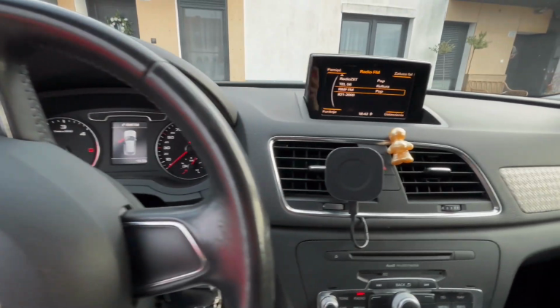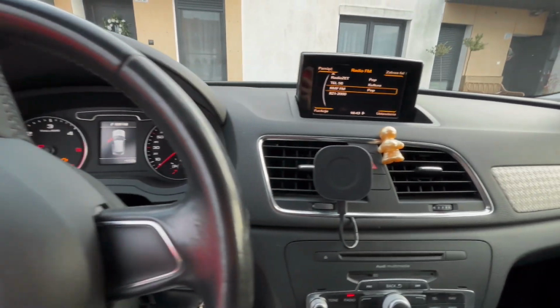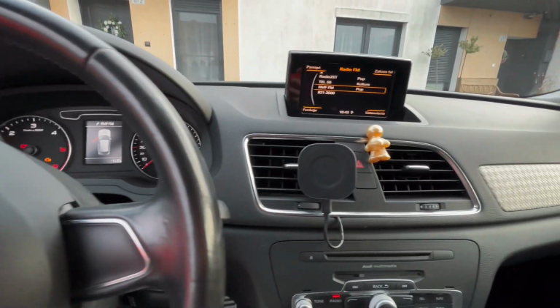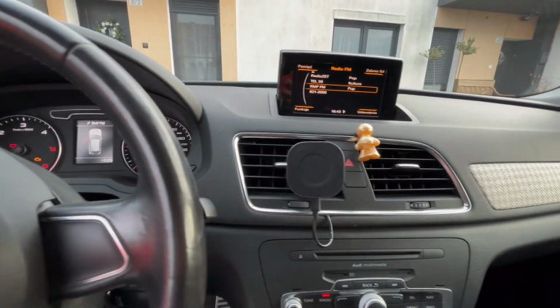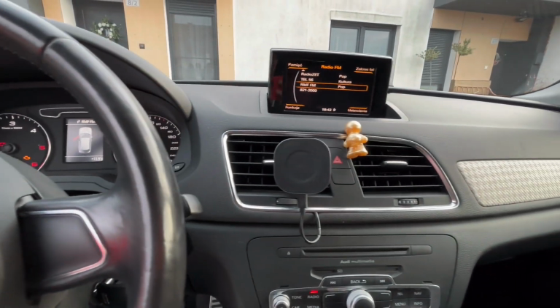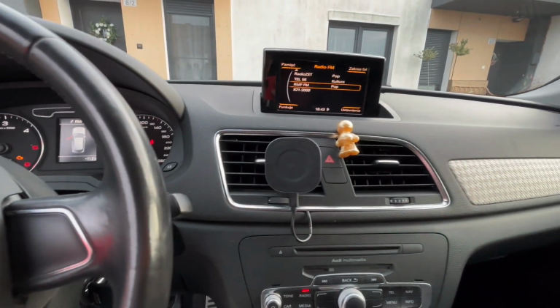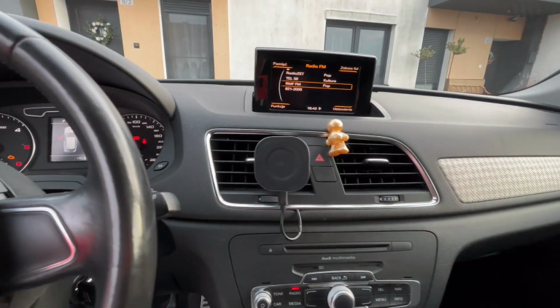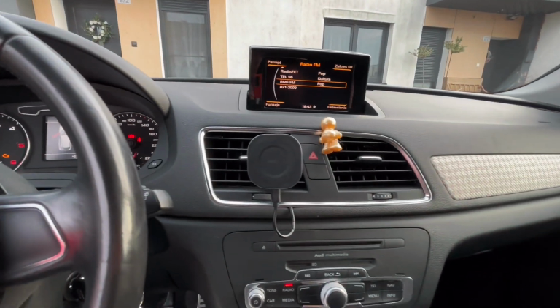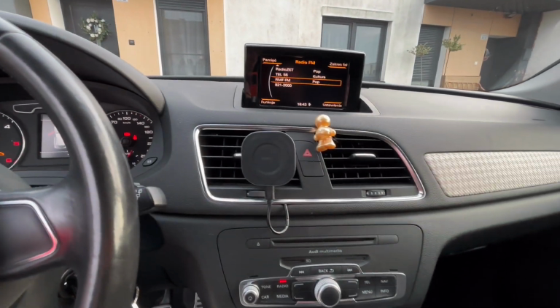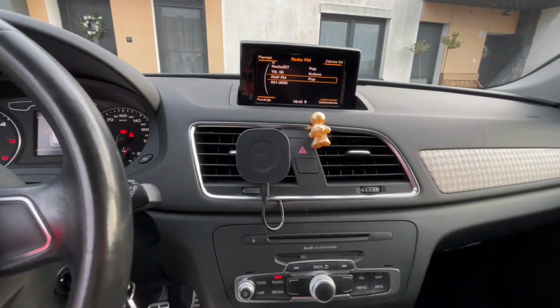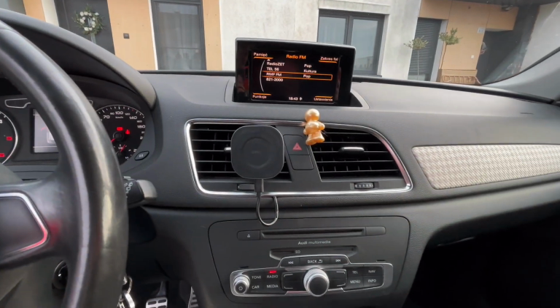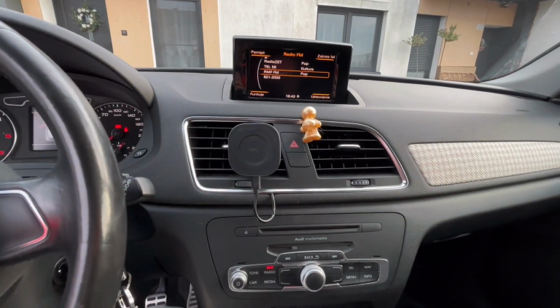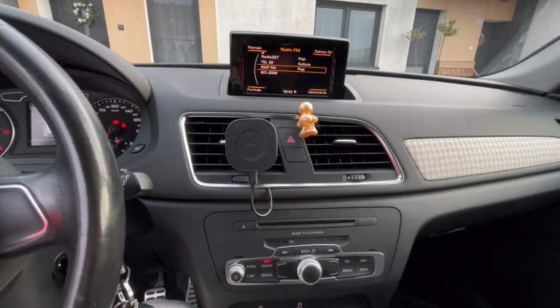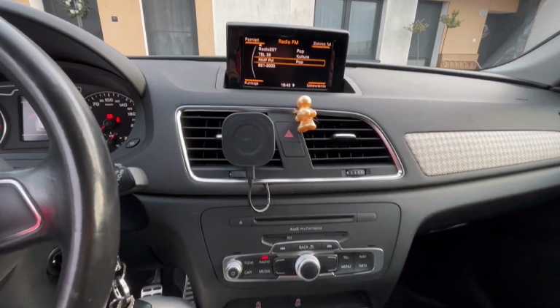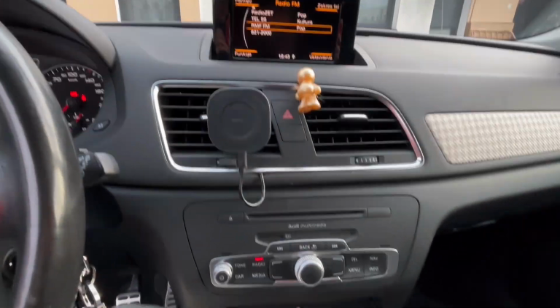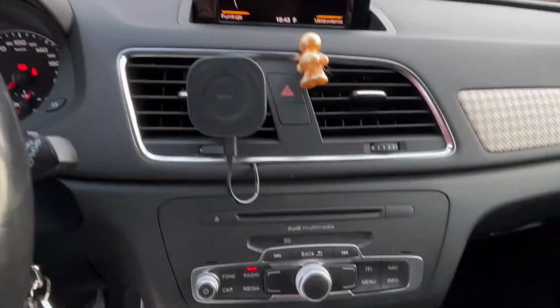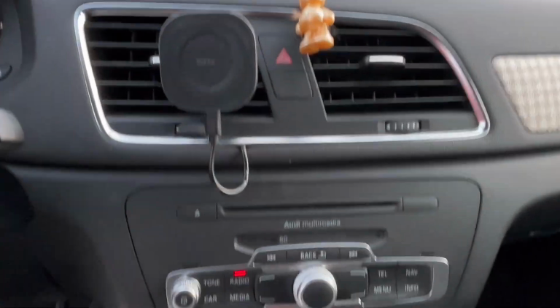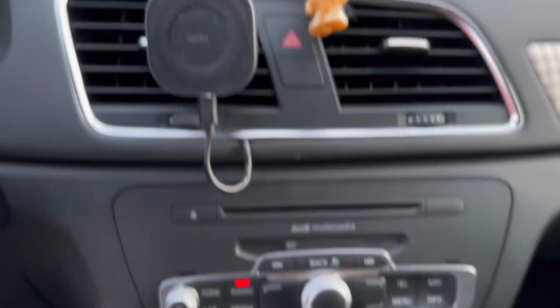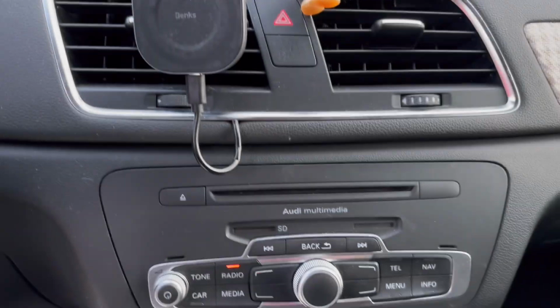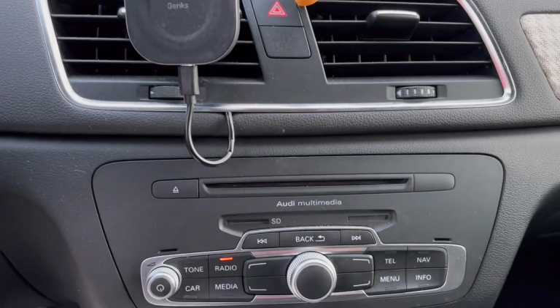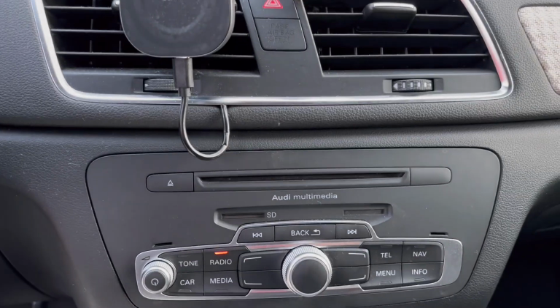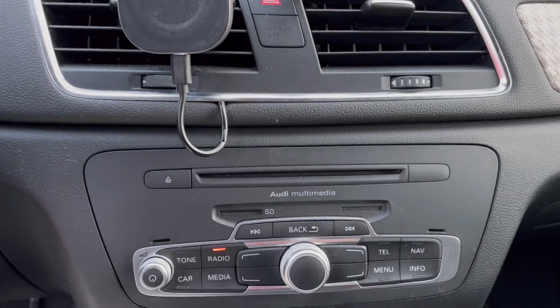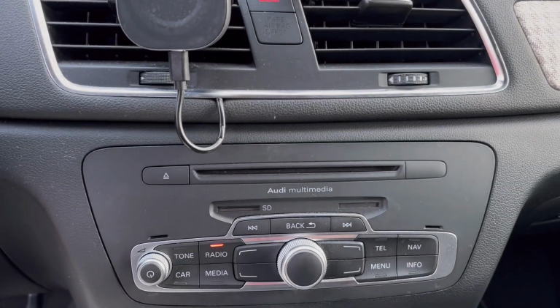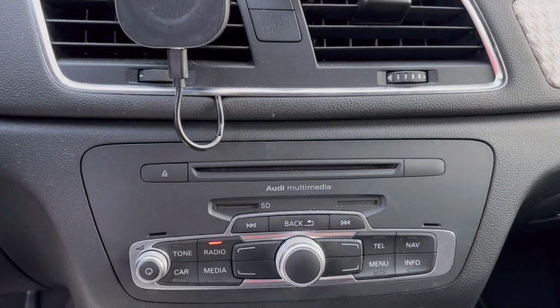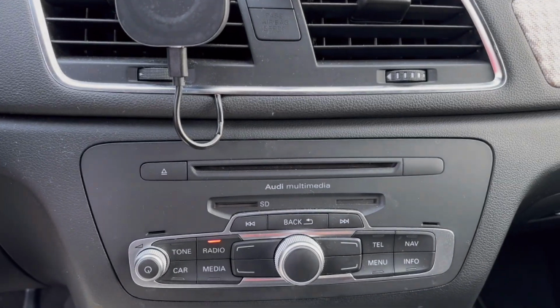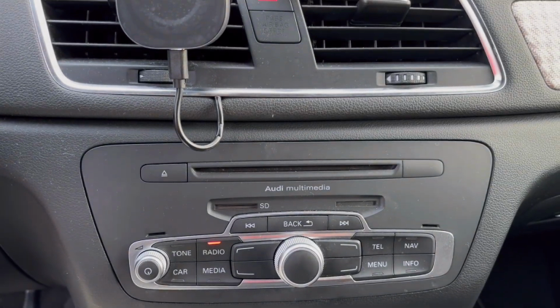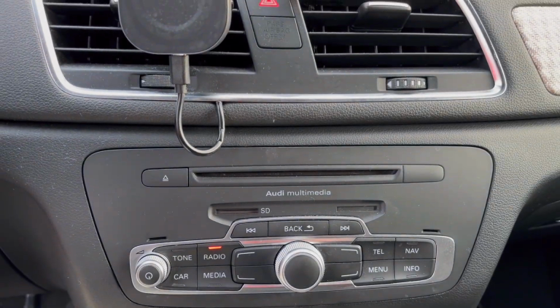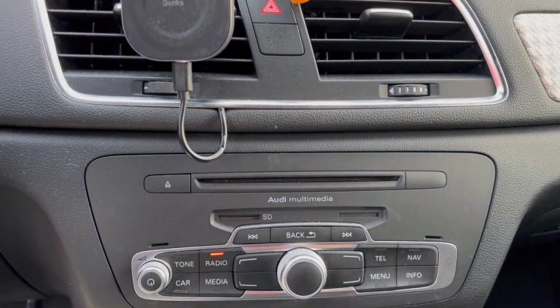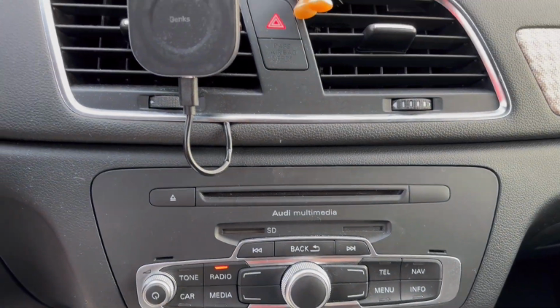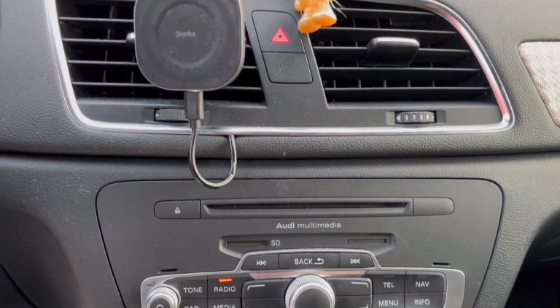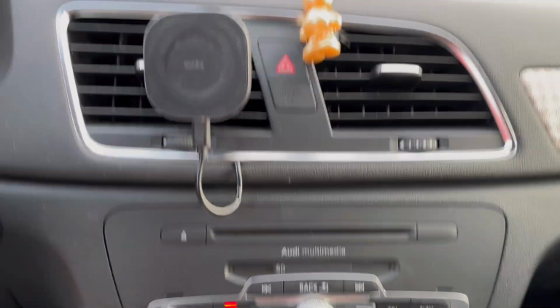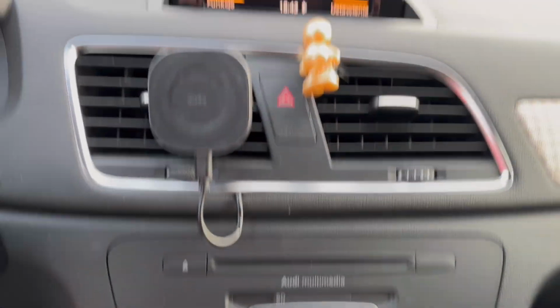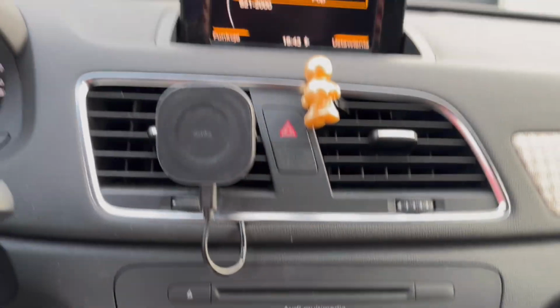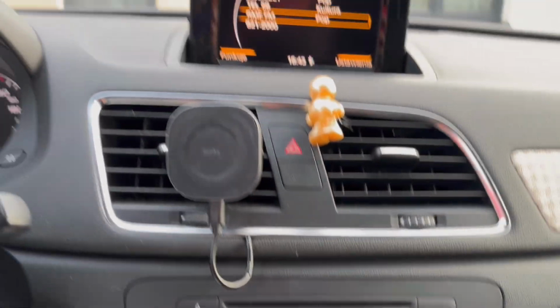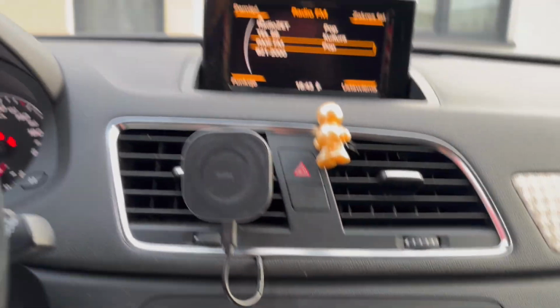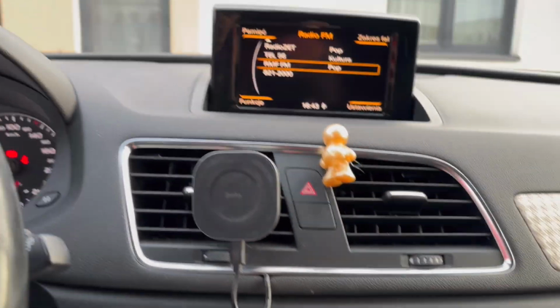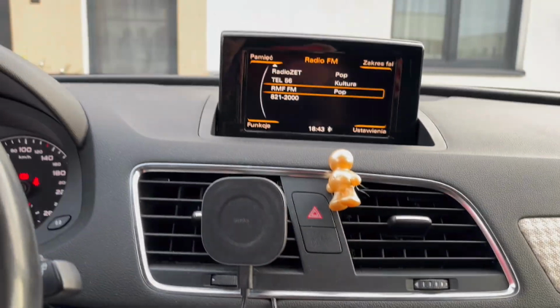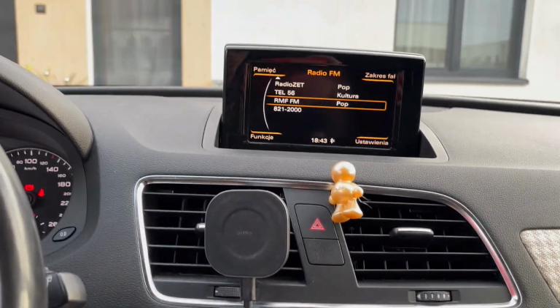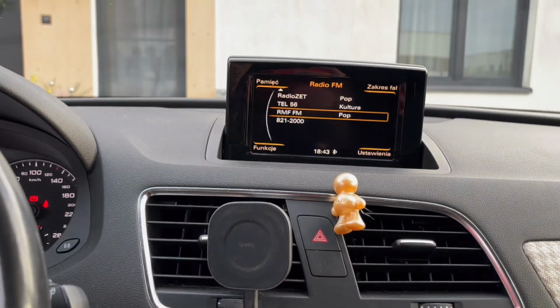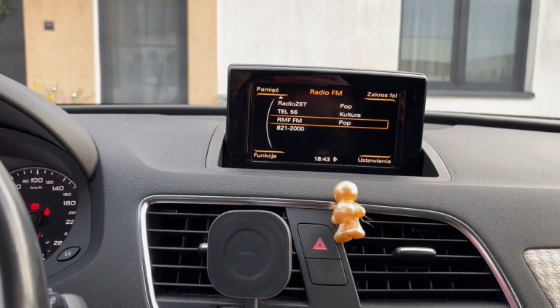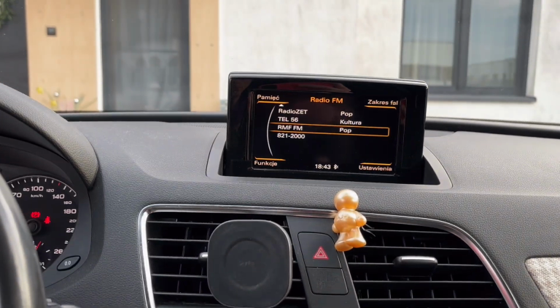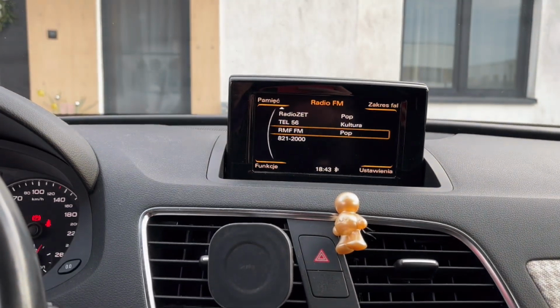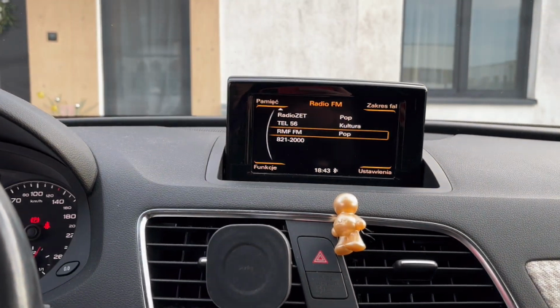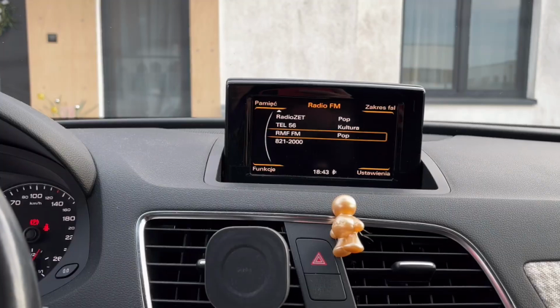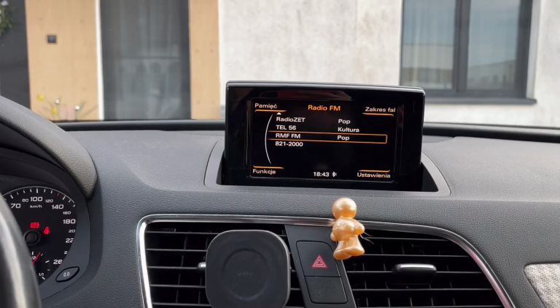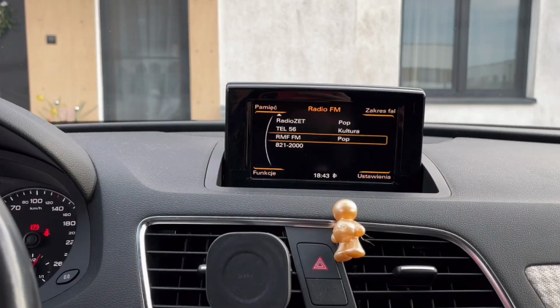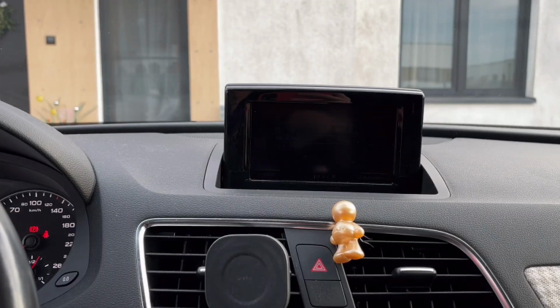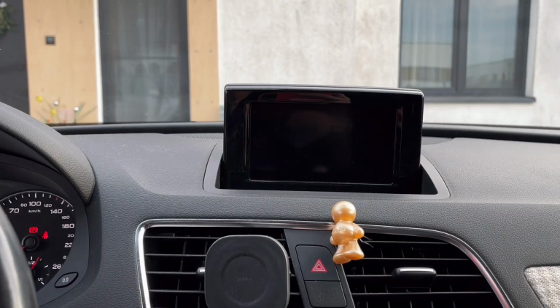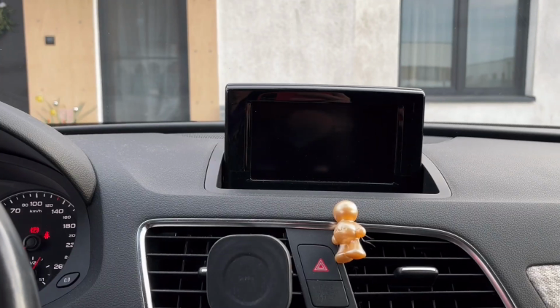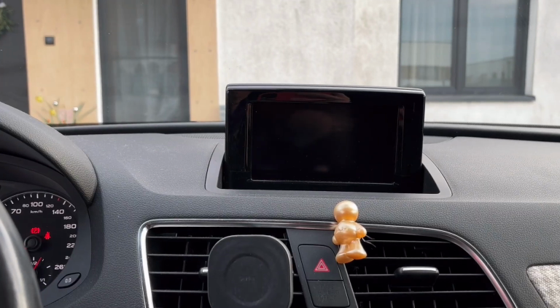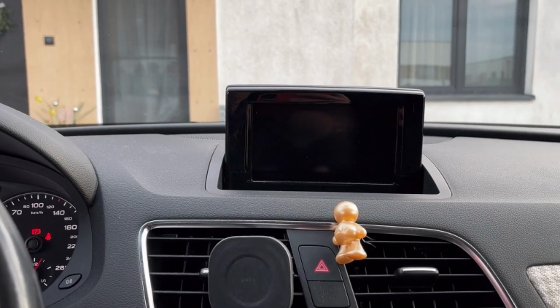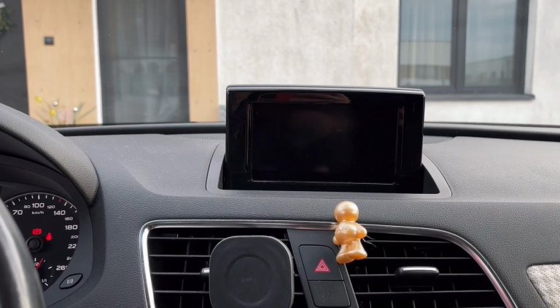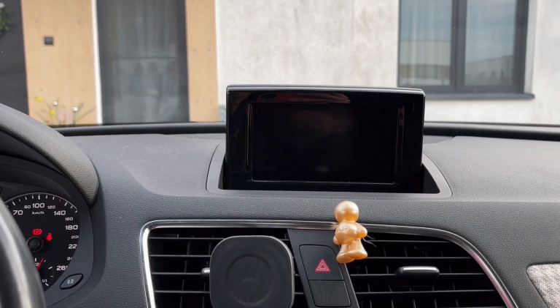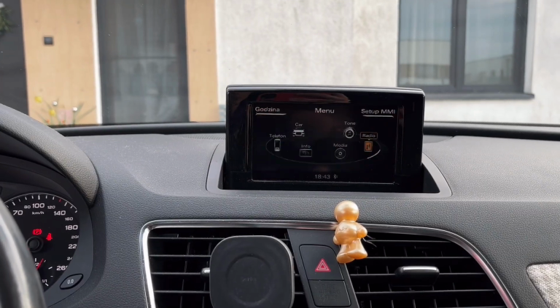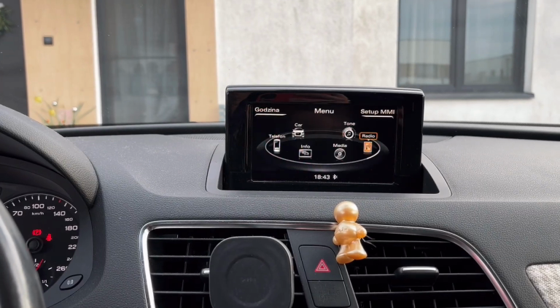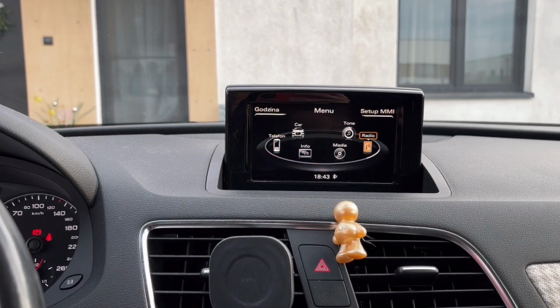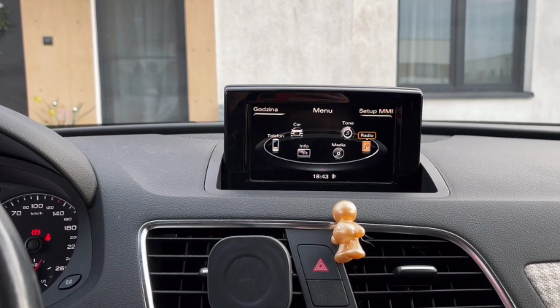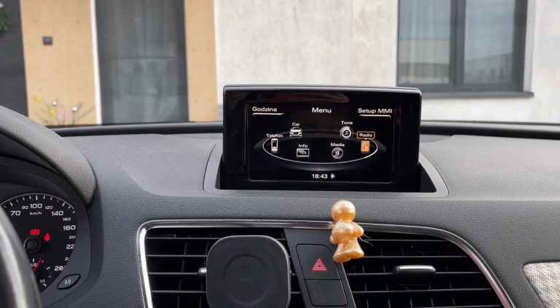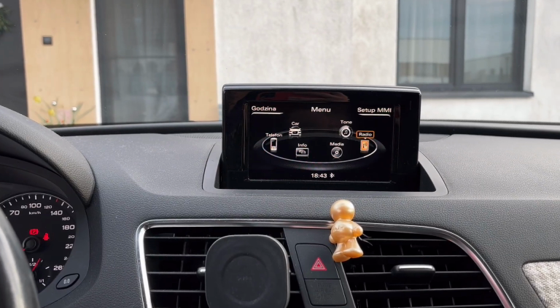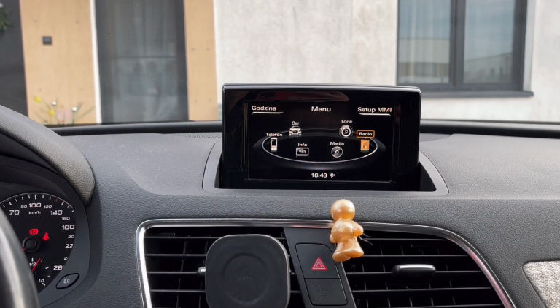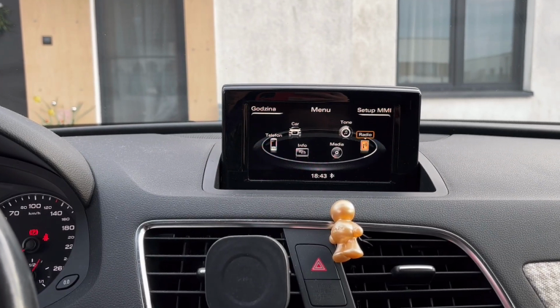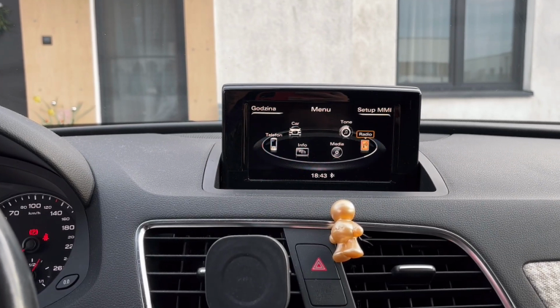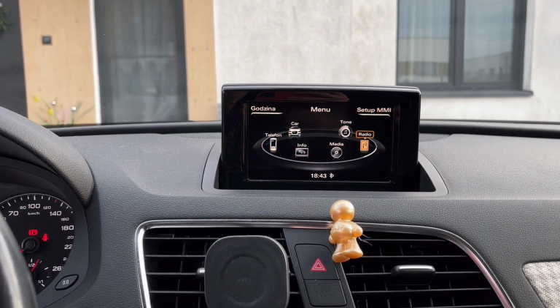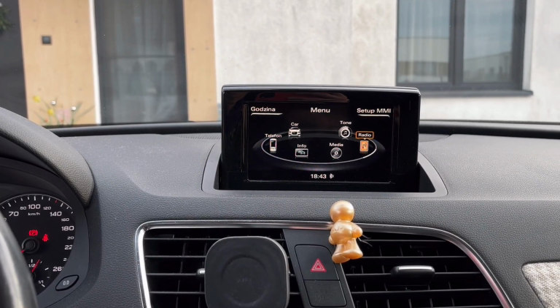This is the Audi RMC system as seen in the Audi Q3. You can also find it in the Audi A1, A6, and A7.